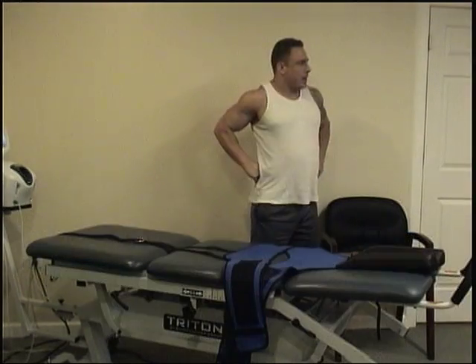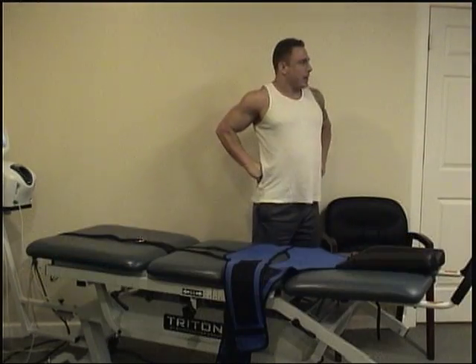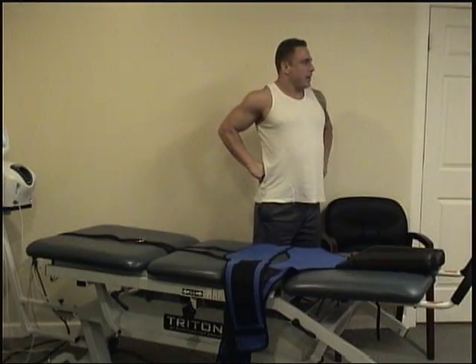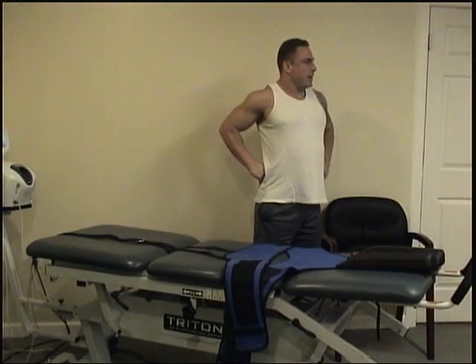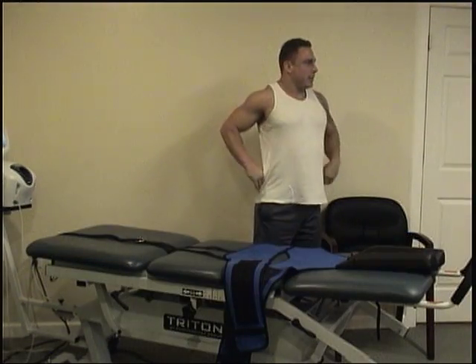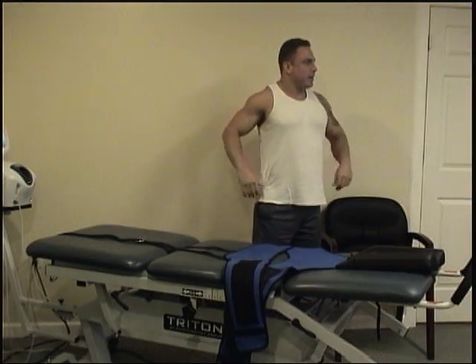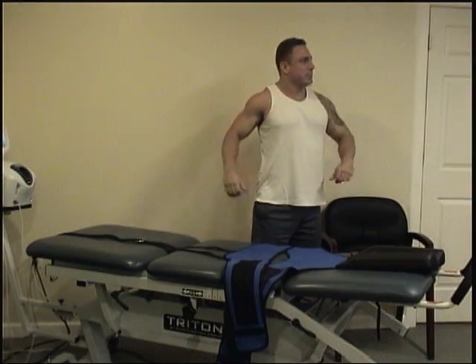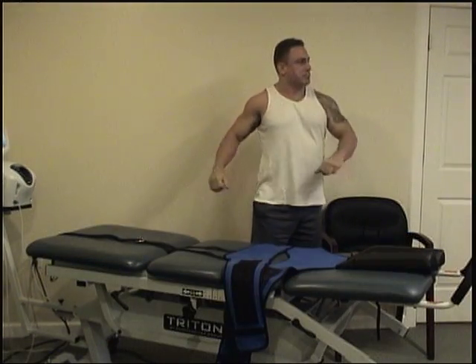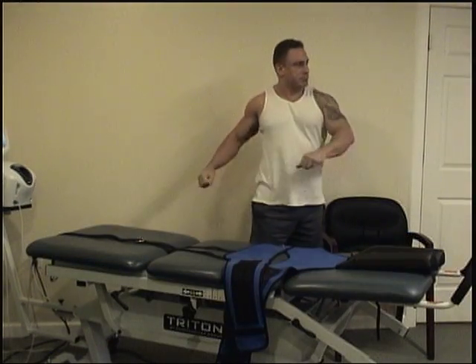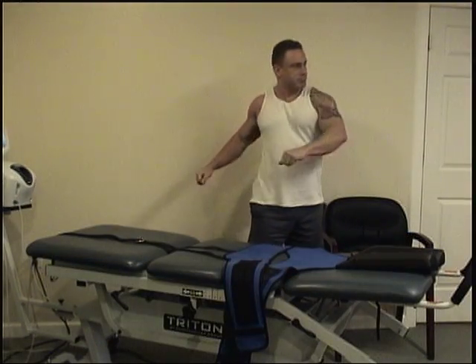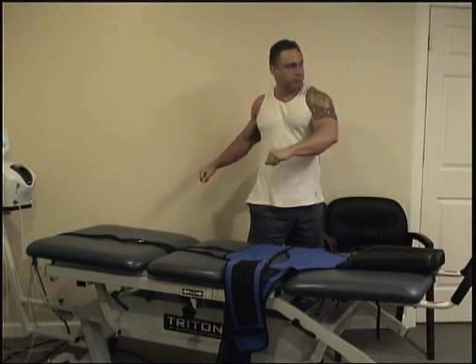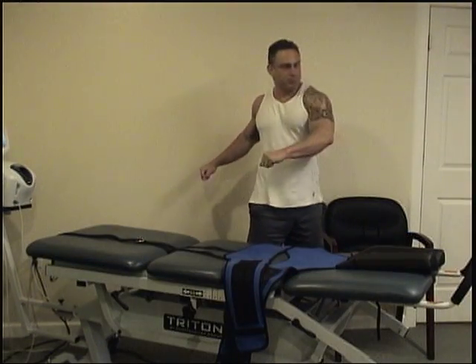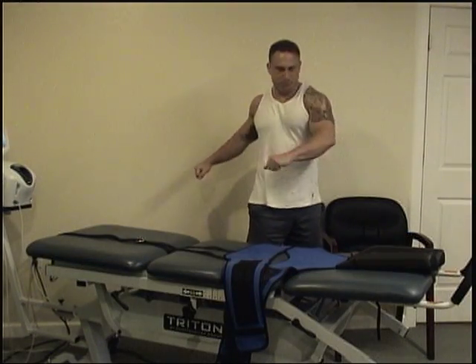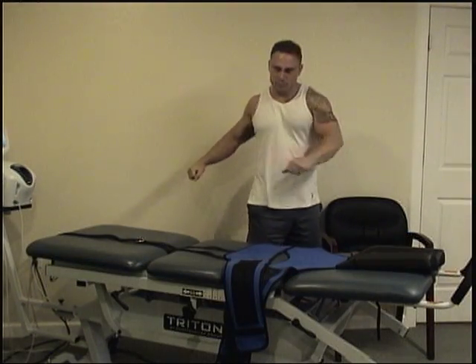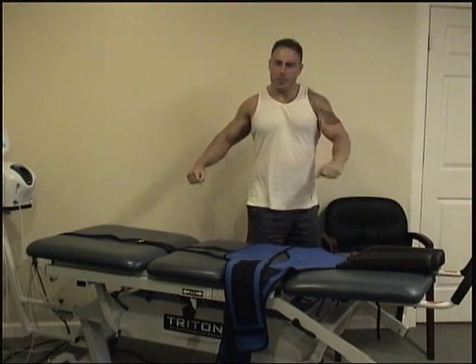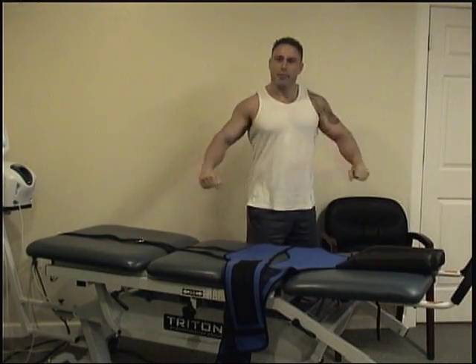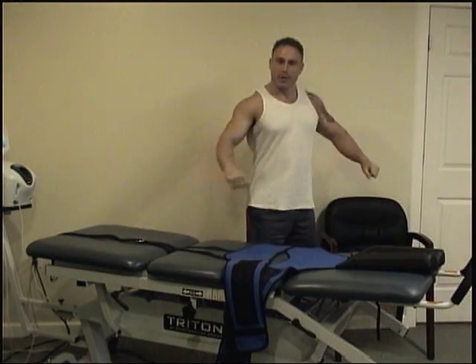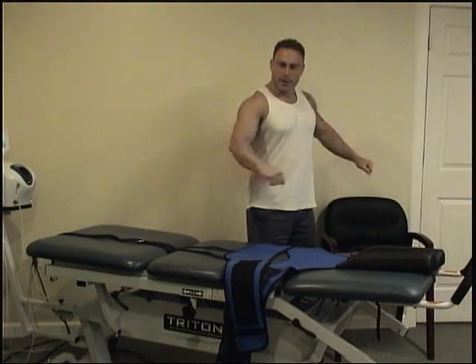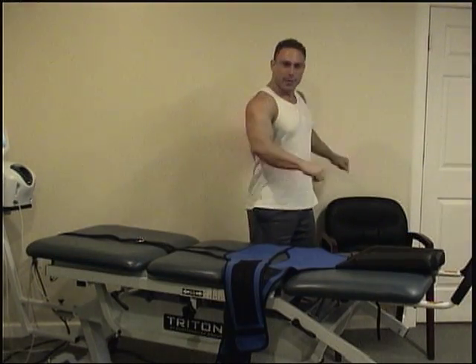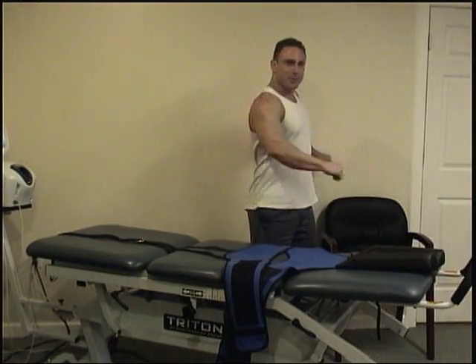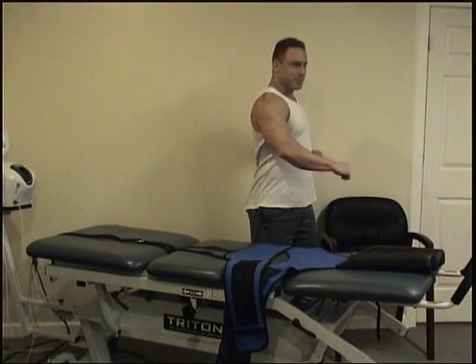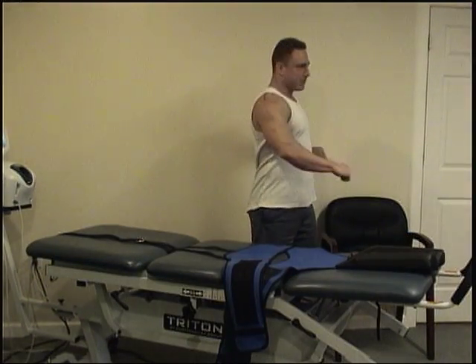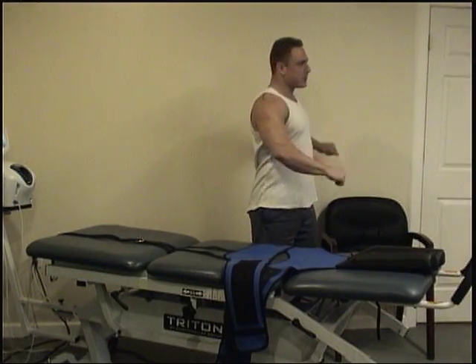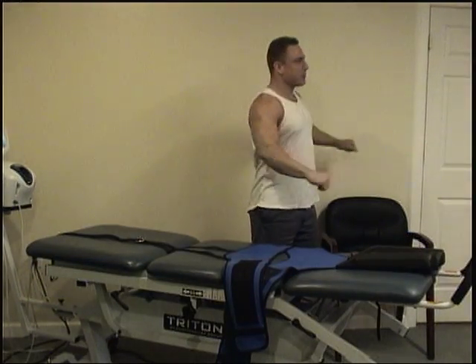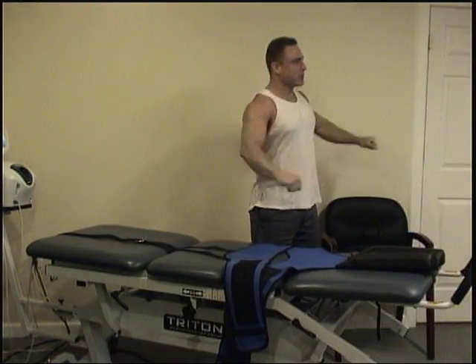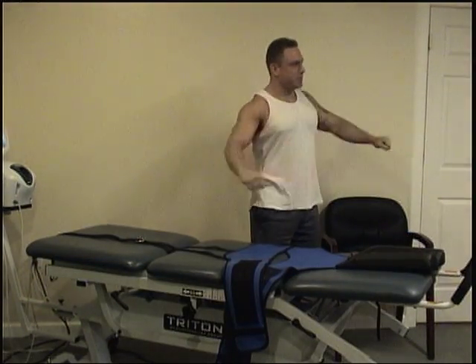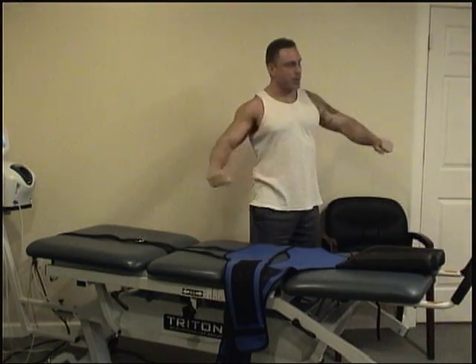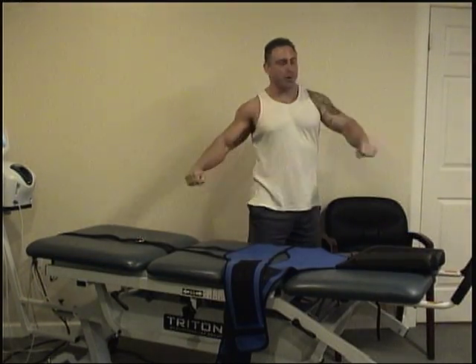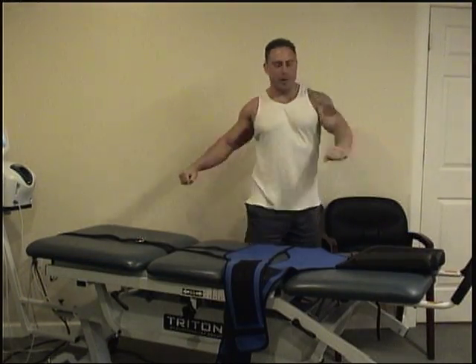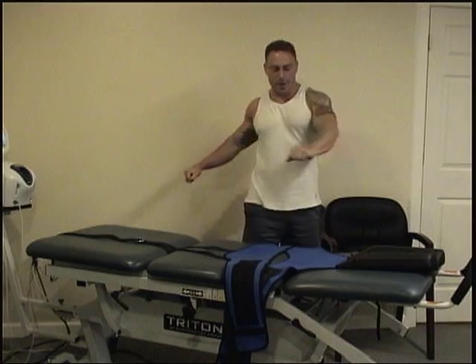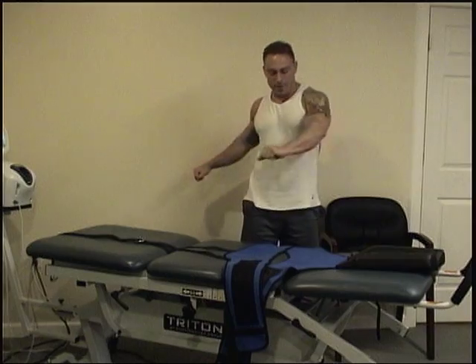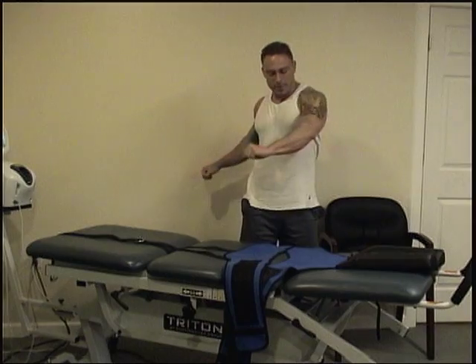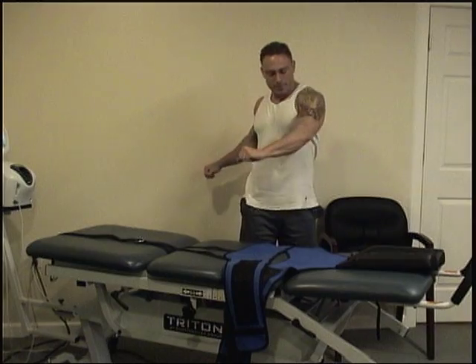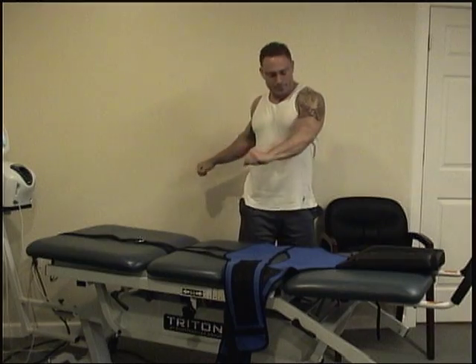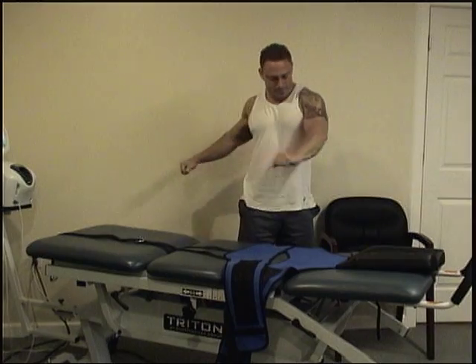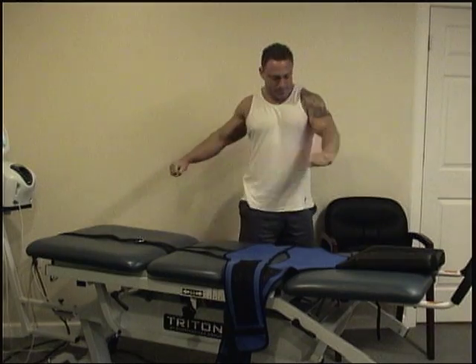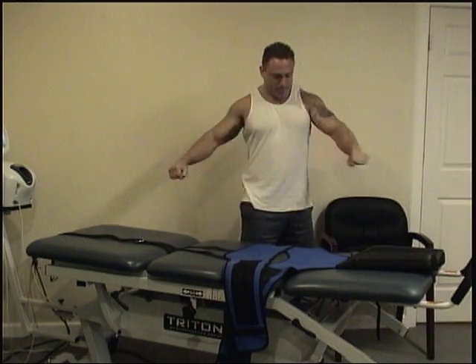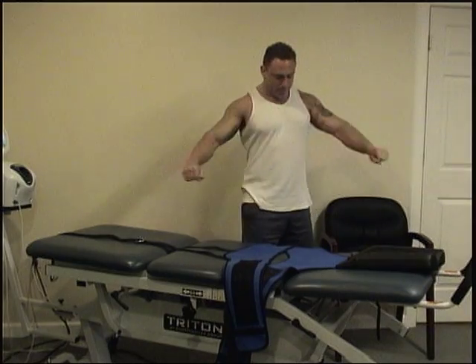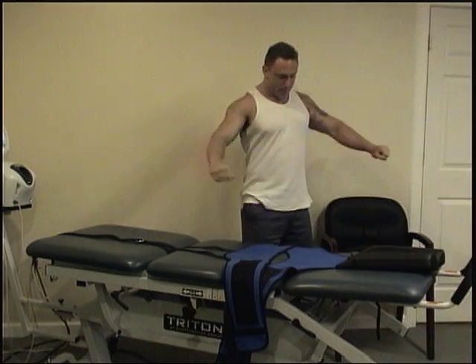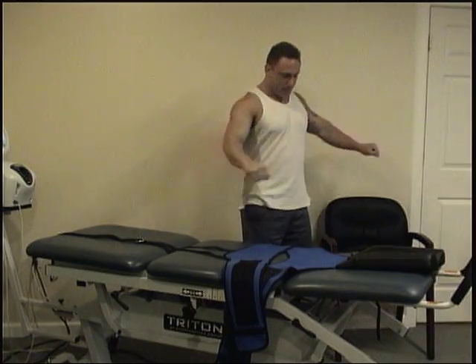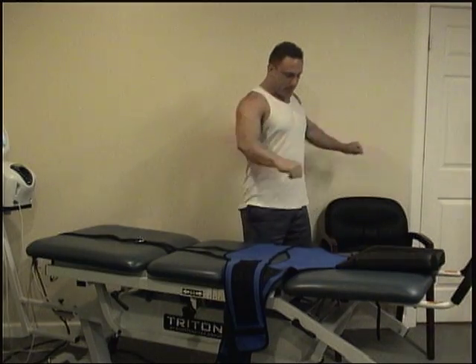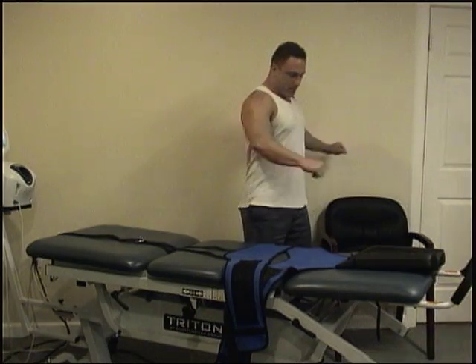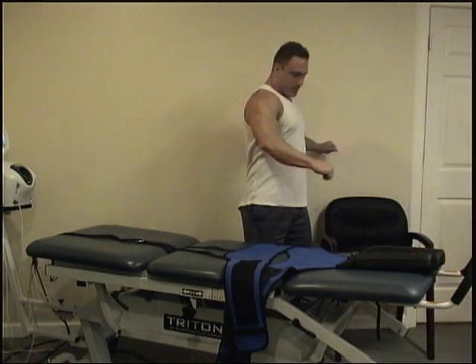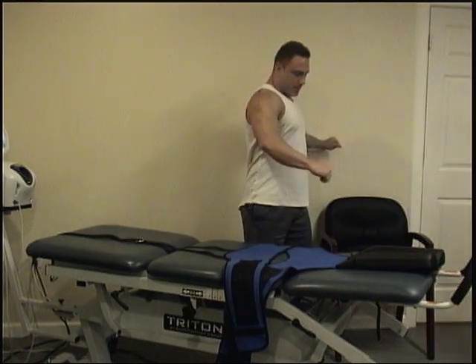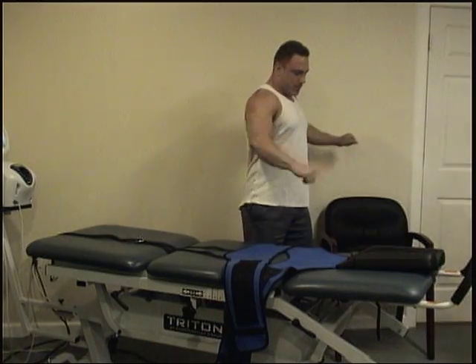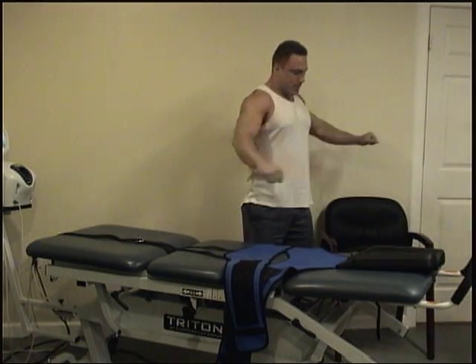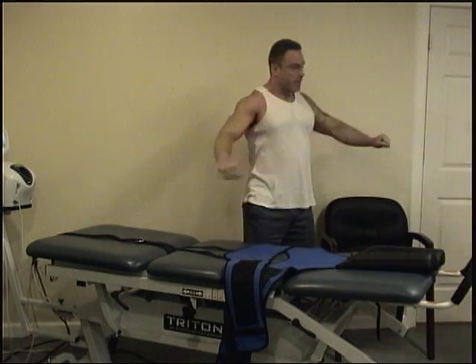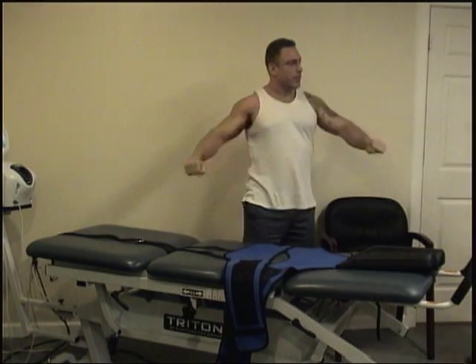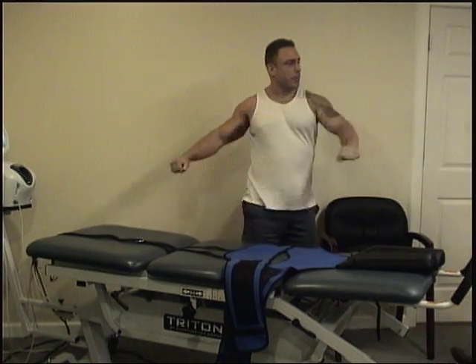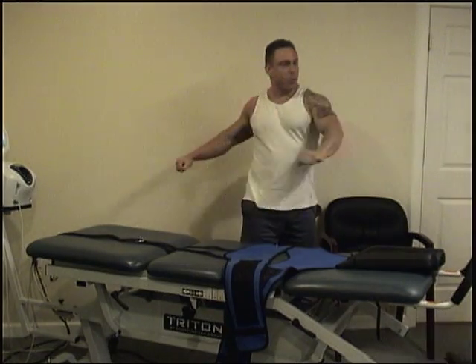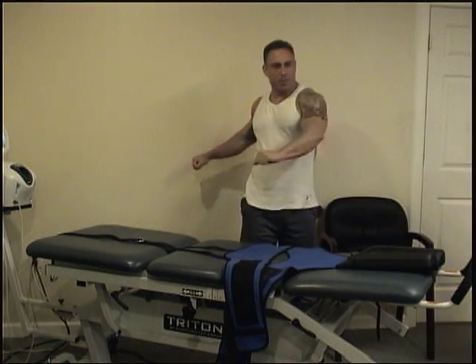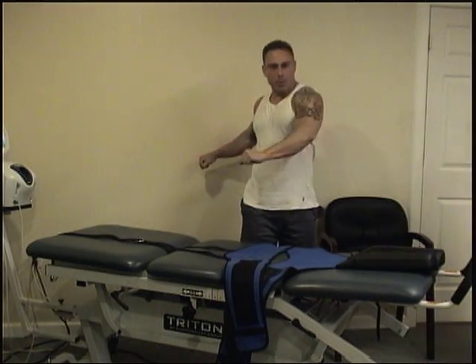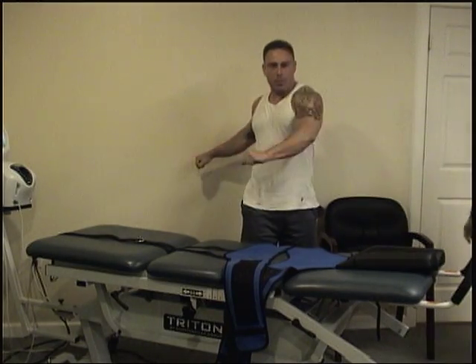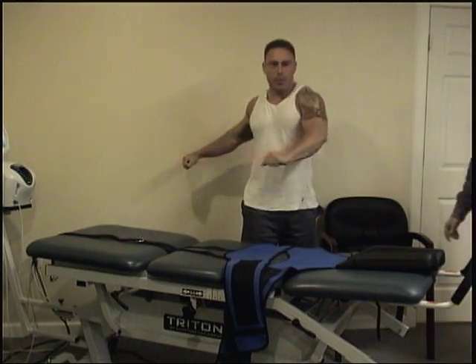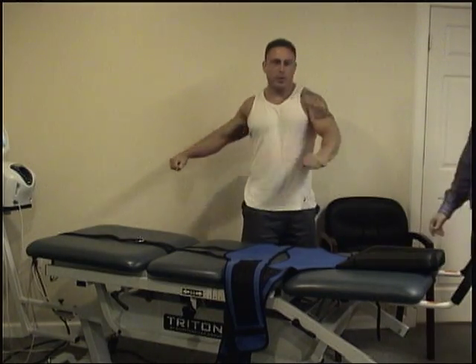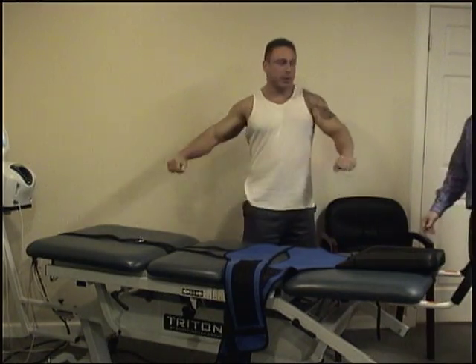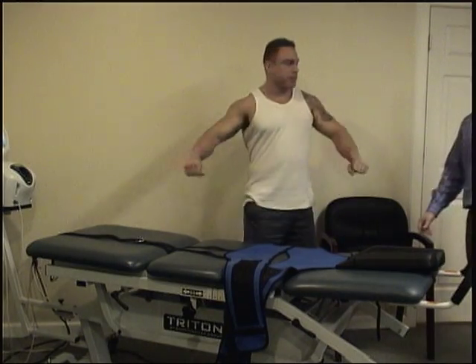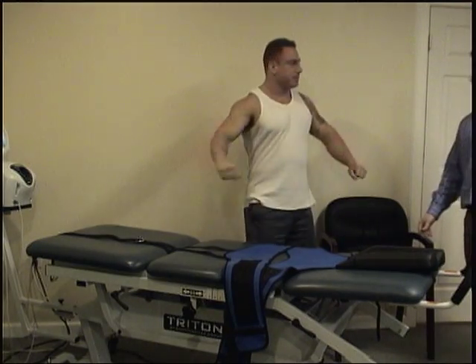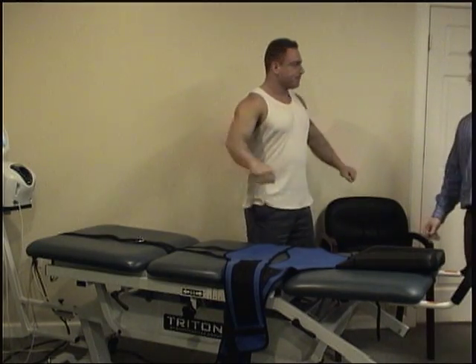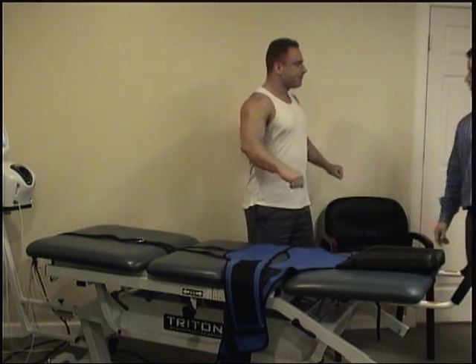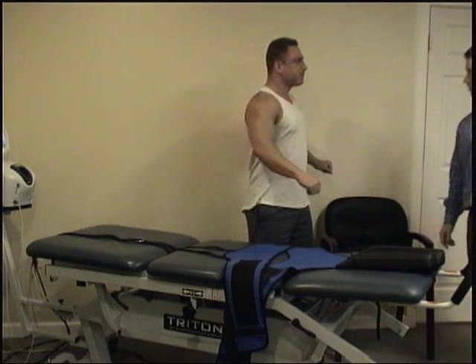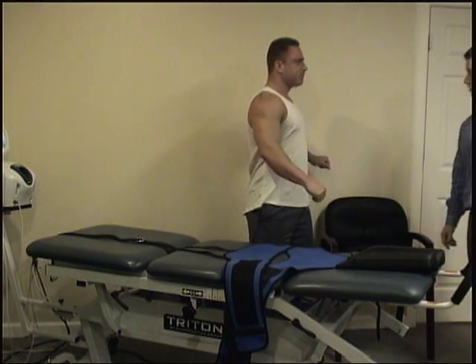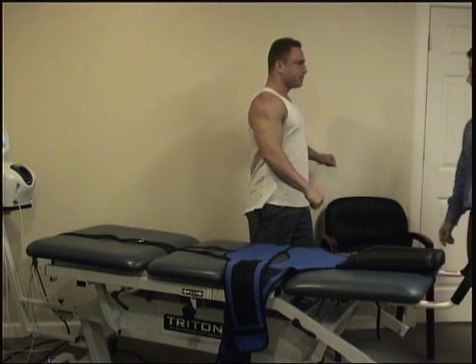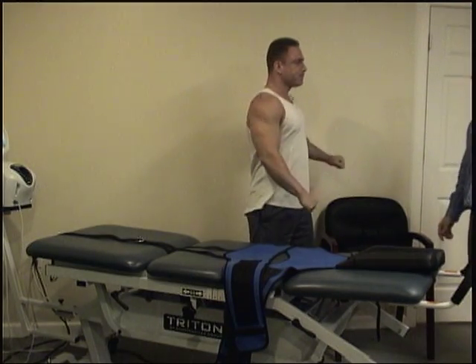I feel it. It feels much better and lighter. I feel more mobility.